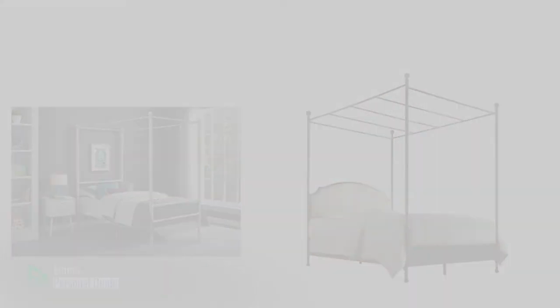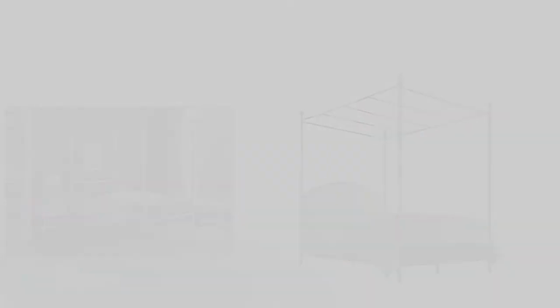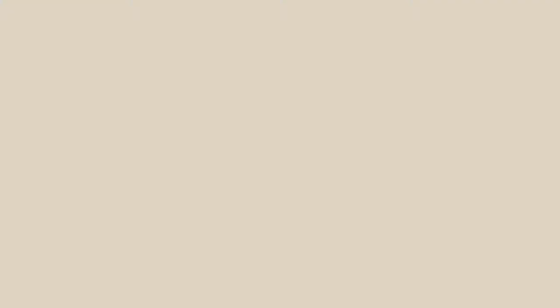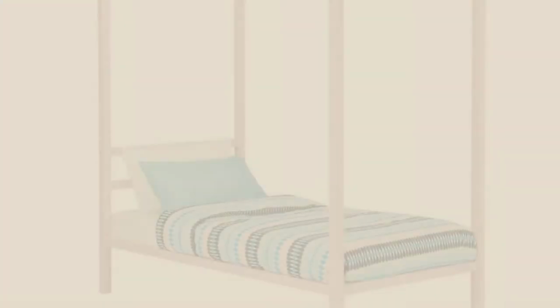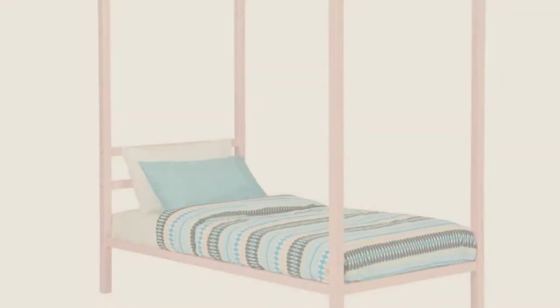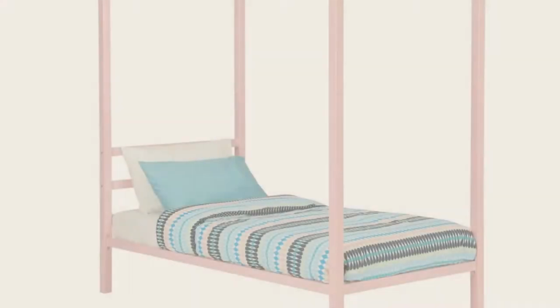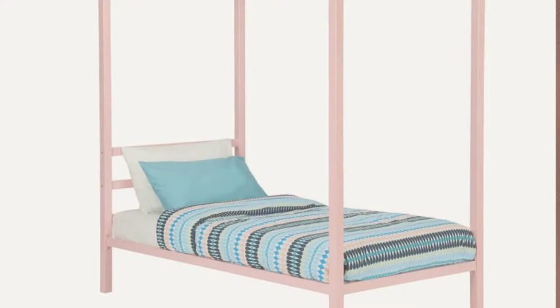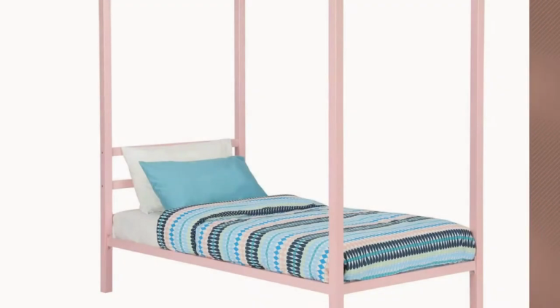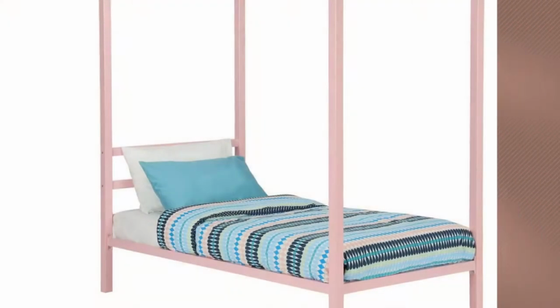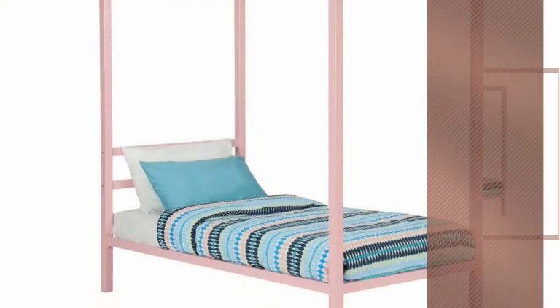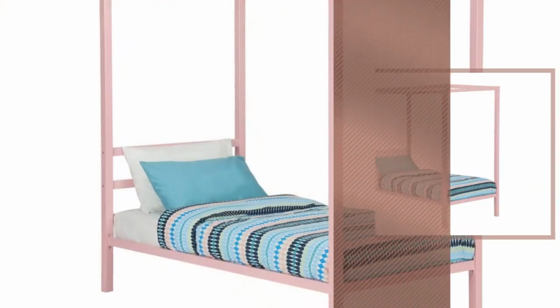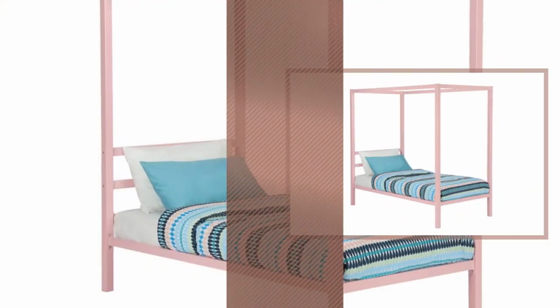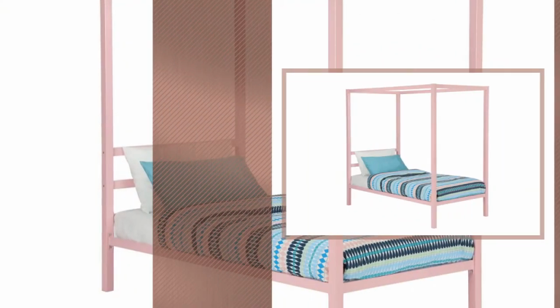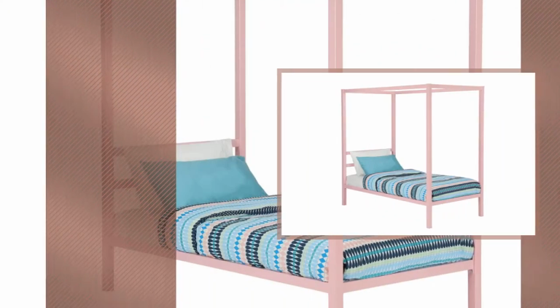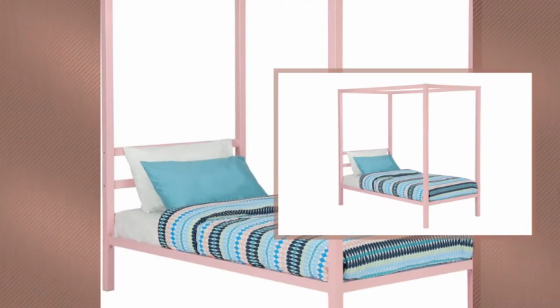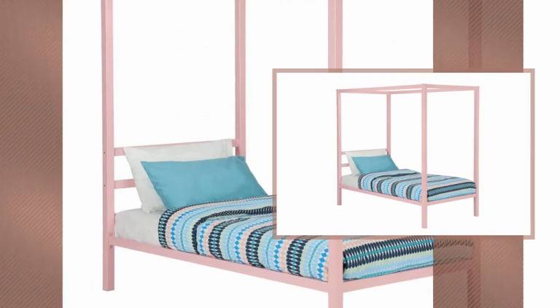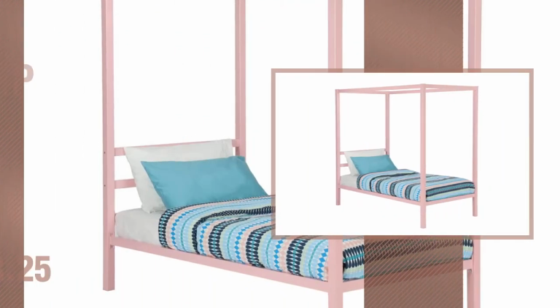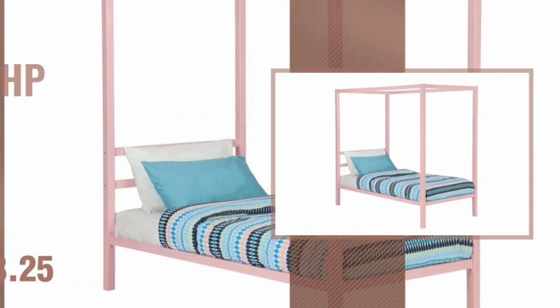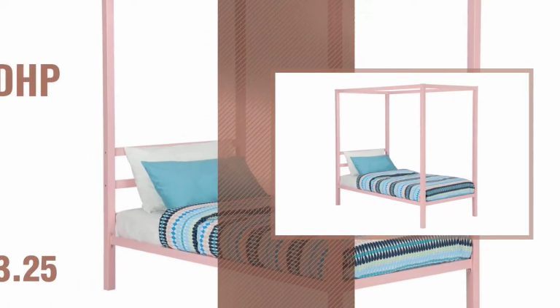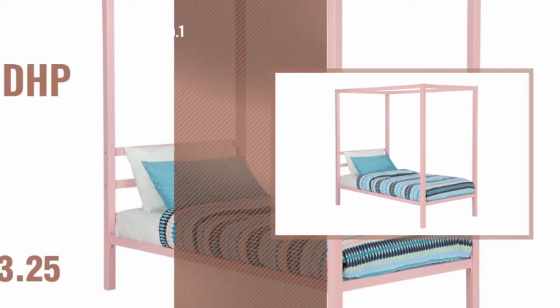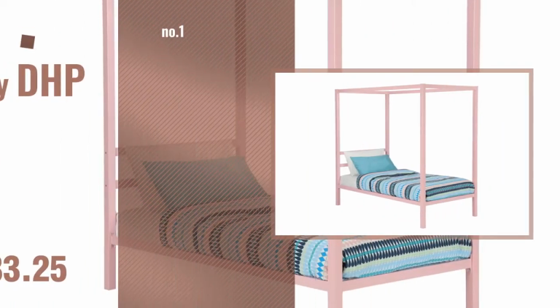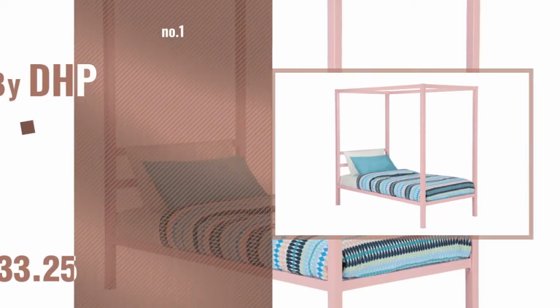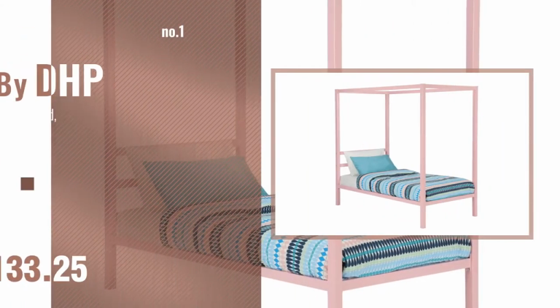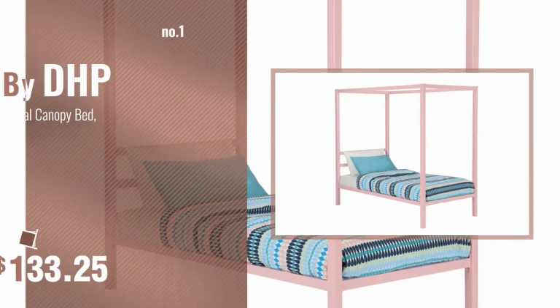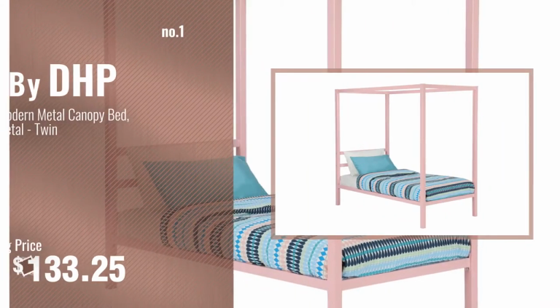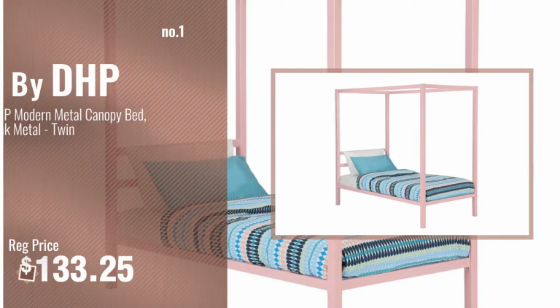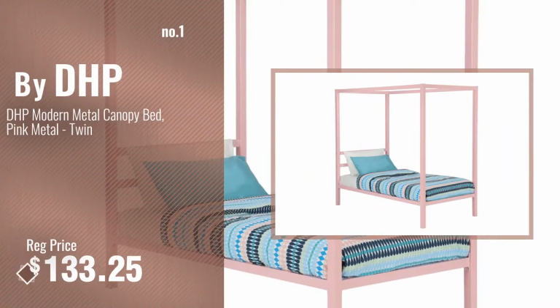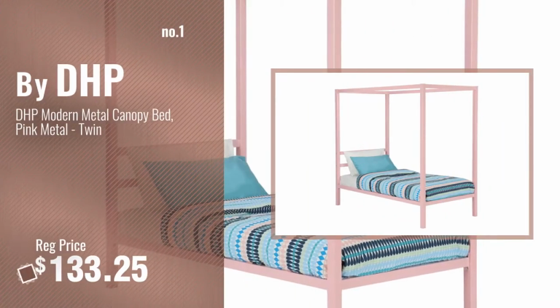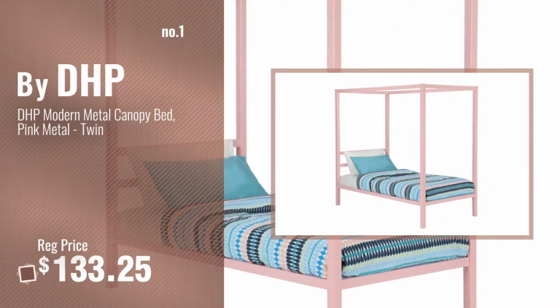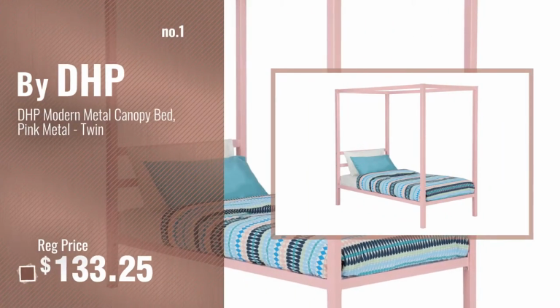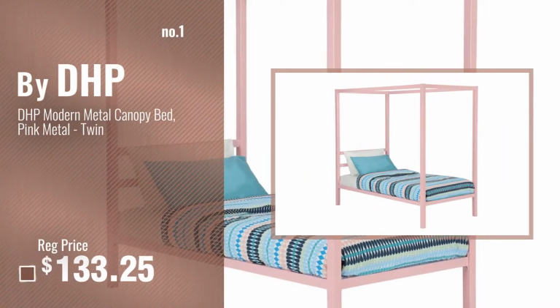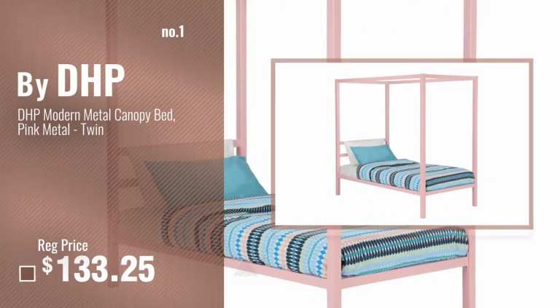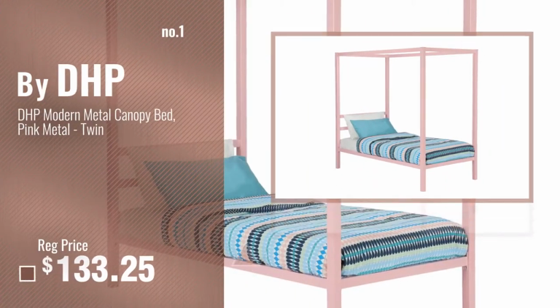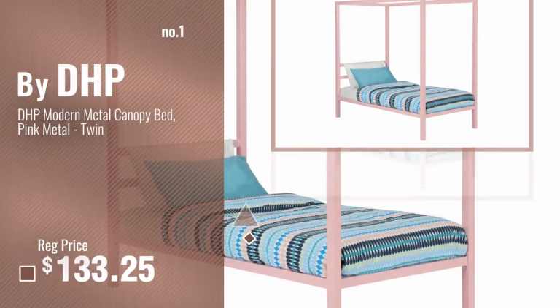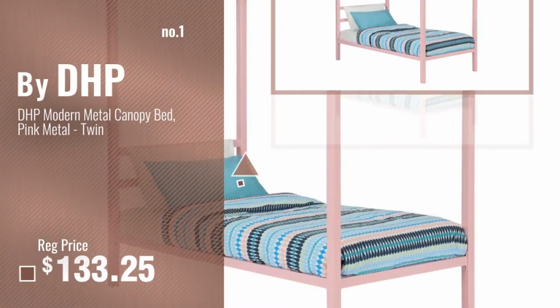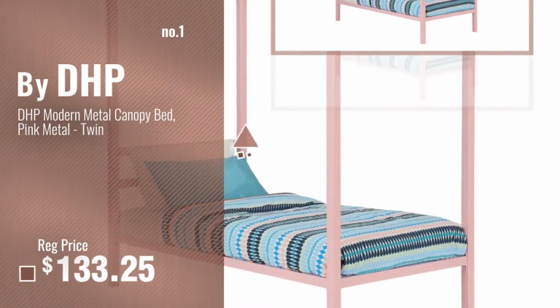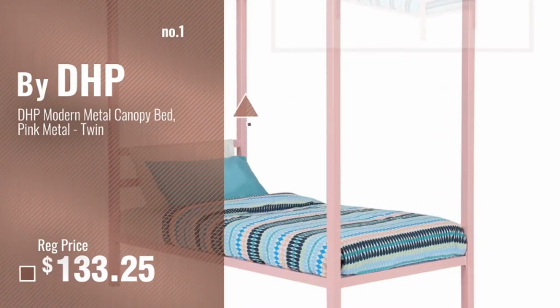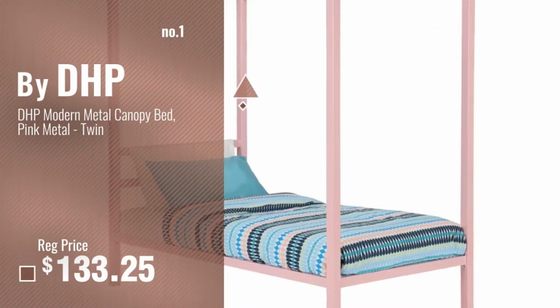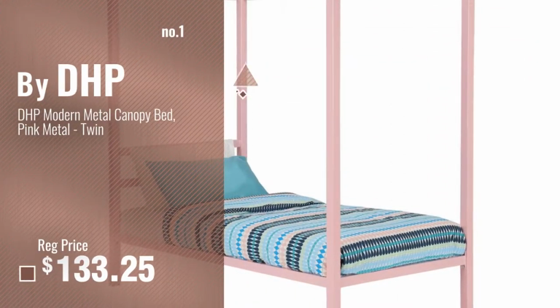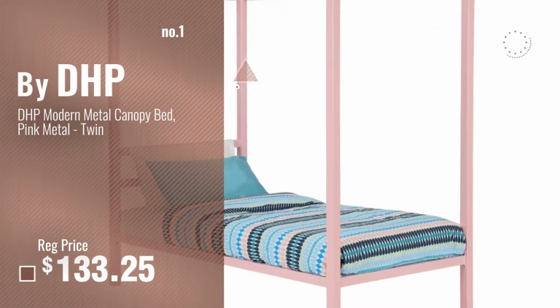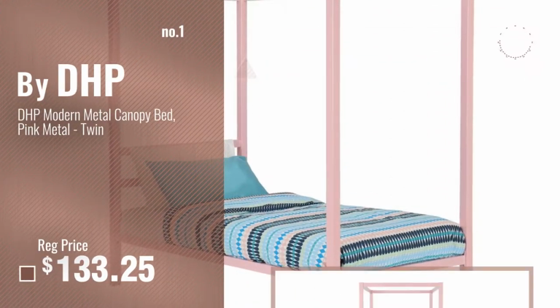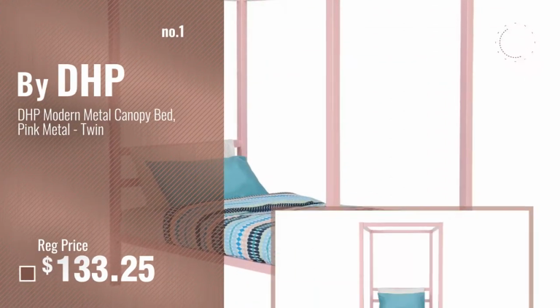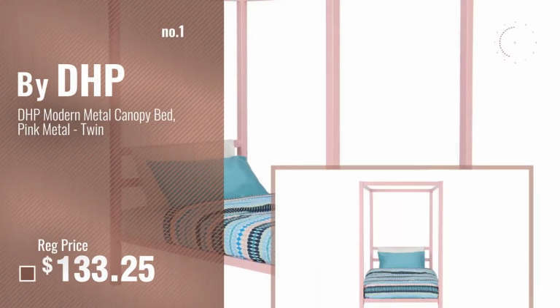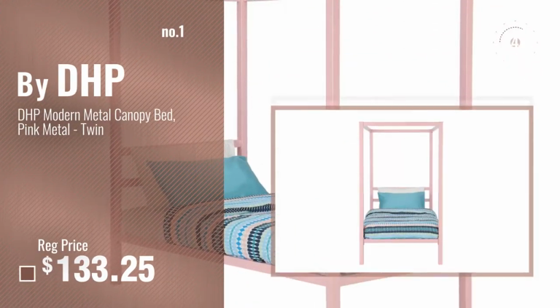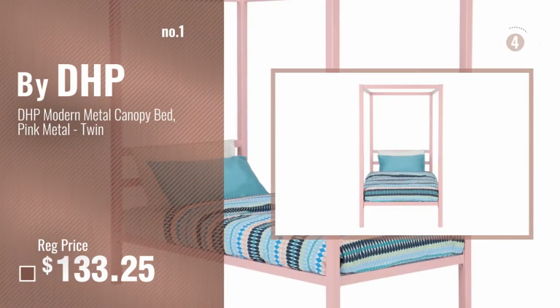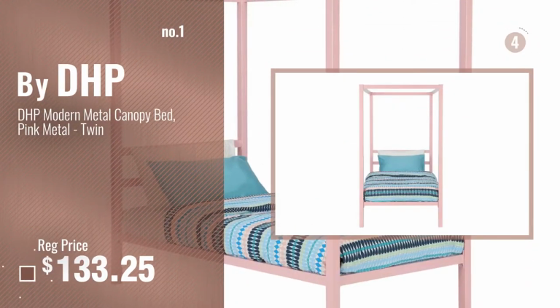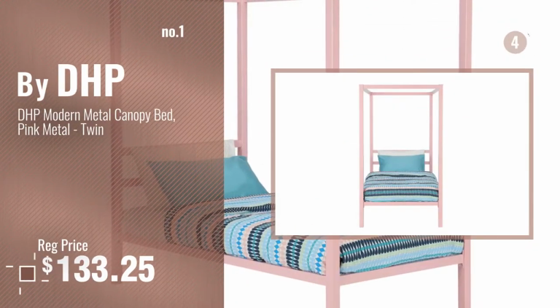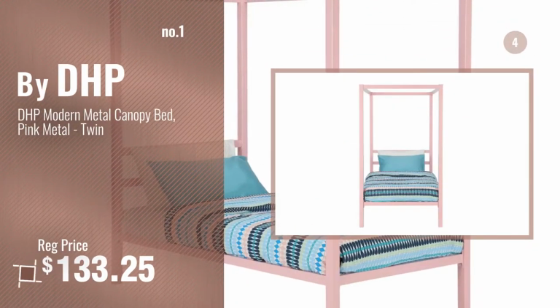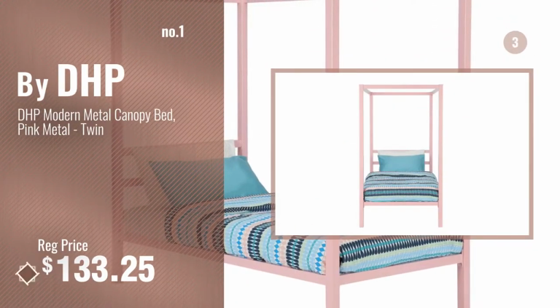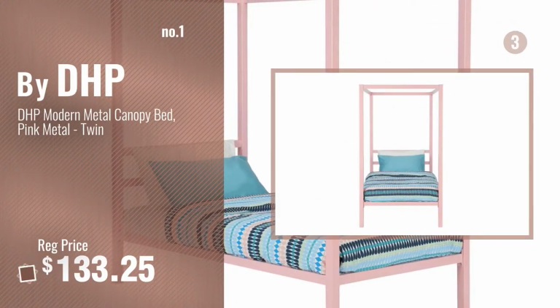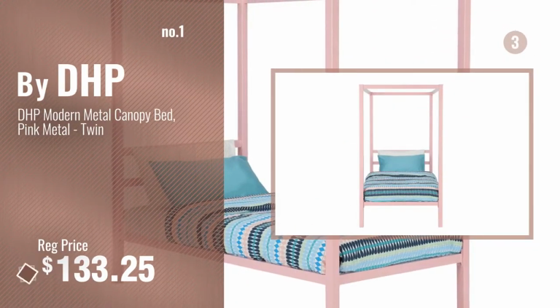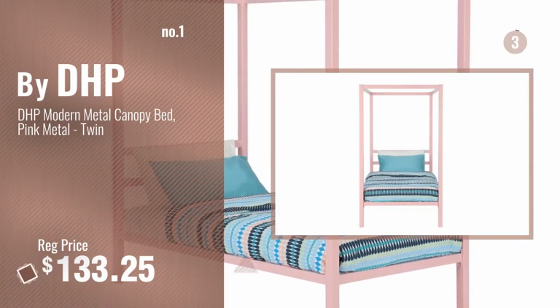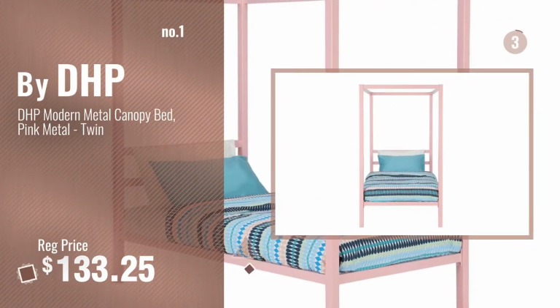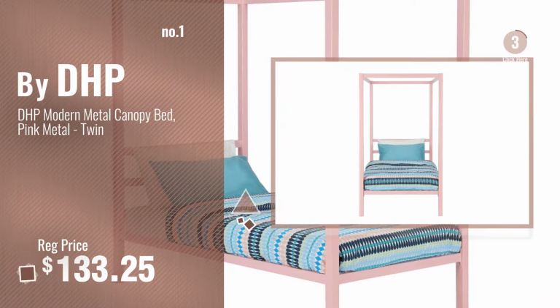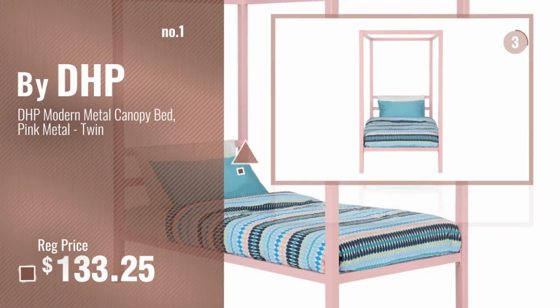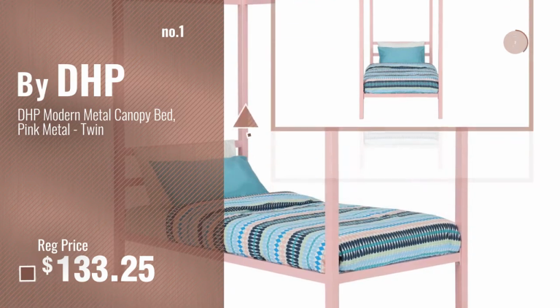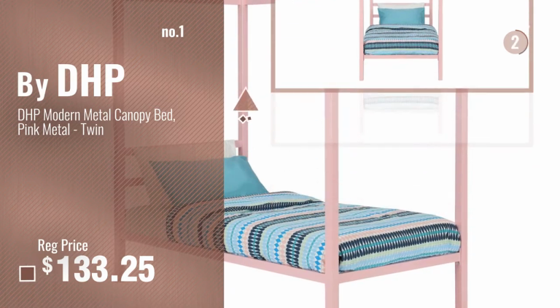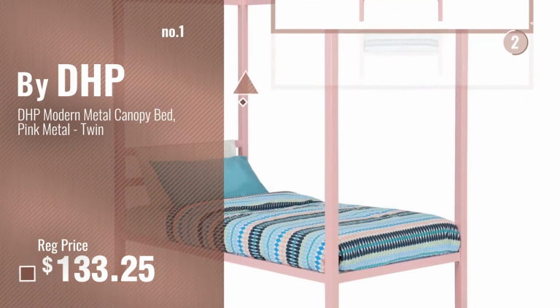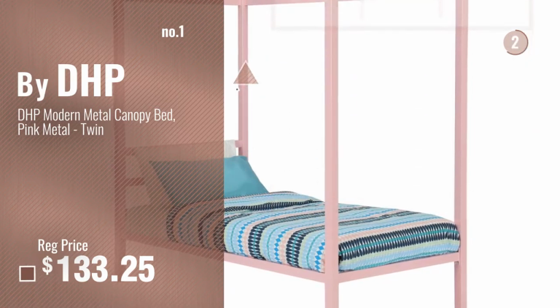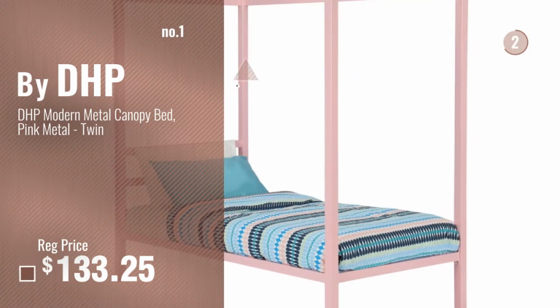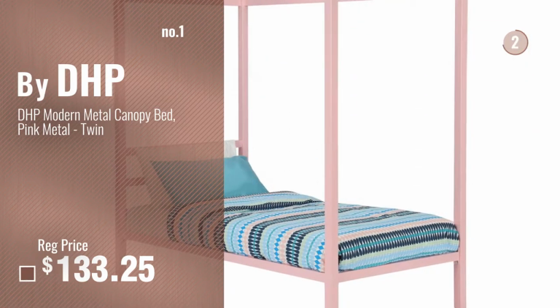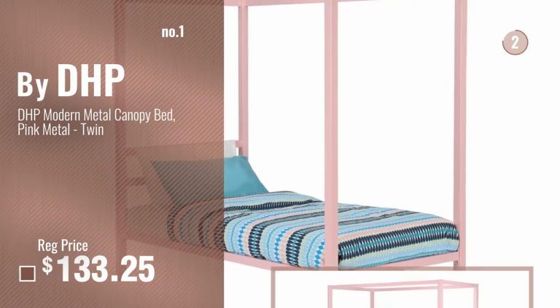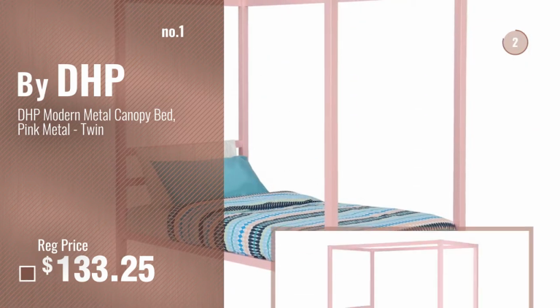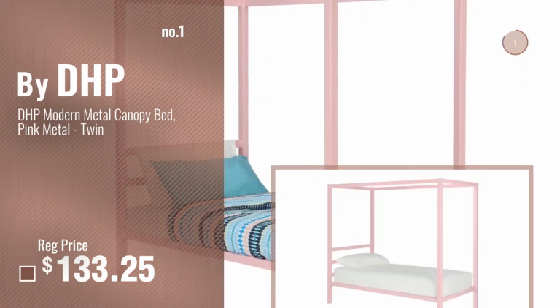Number 1, Most Popular, by DHP. Watch this video, choose your favorite.